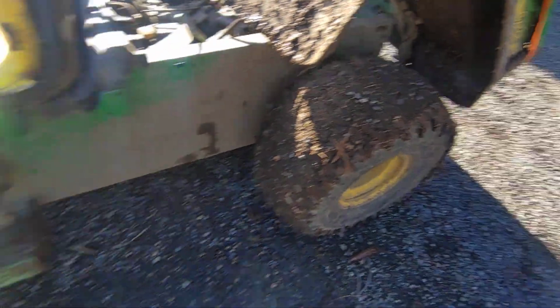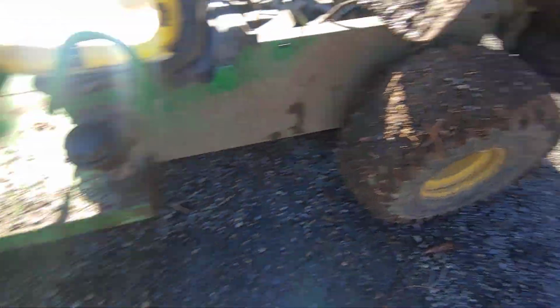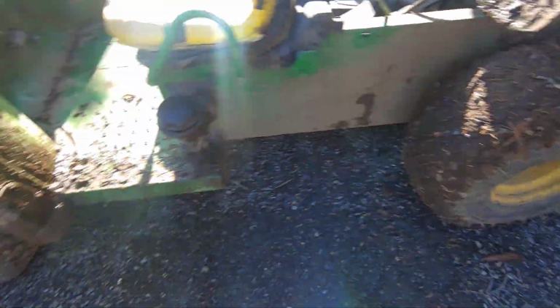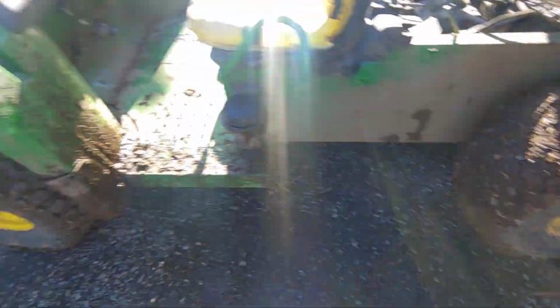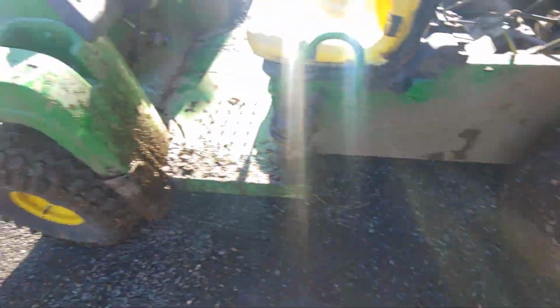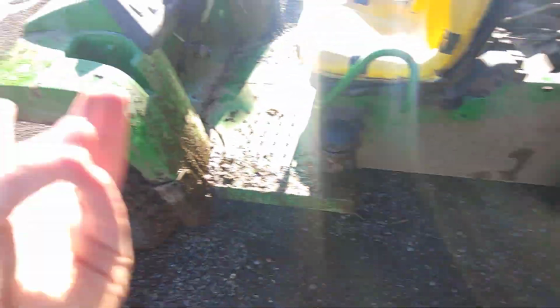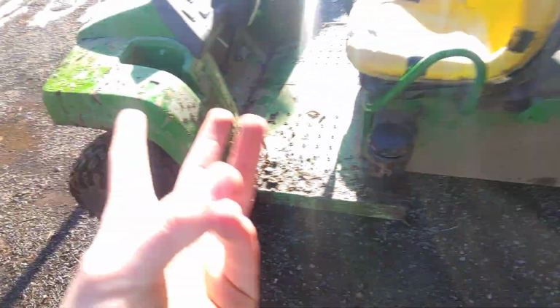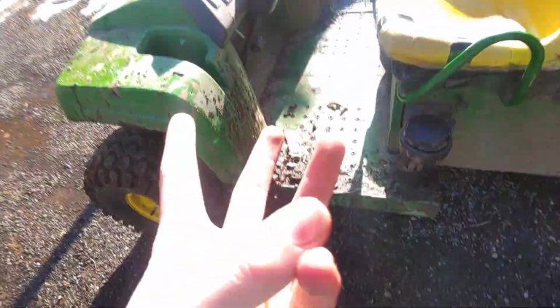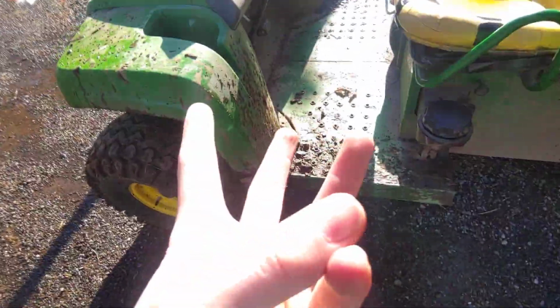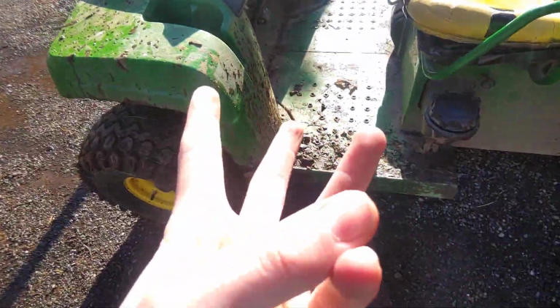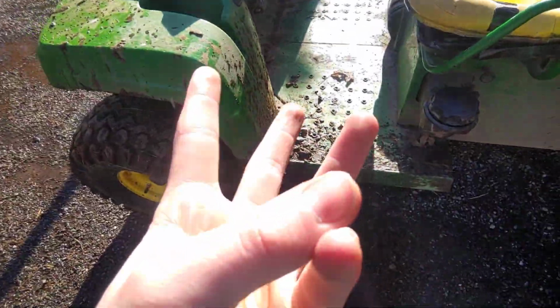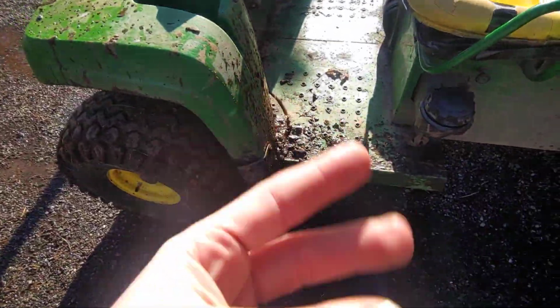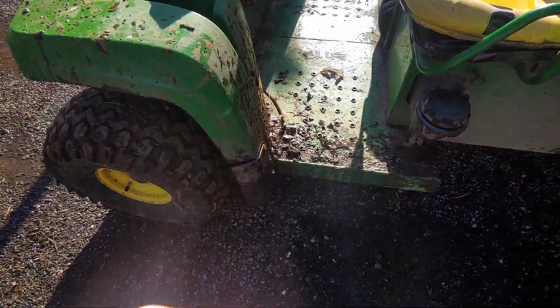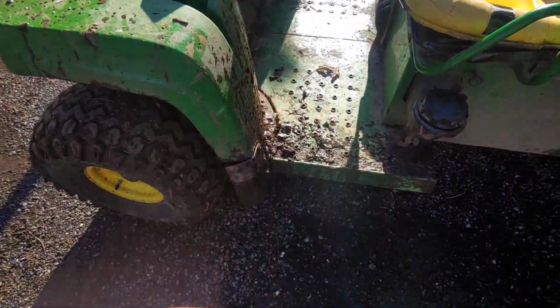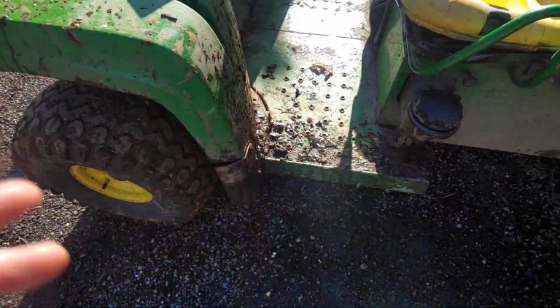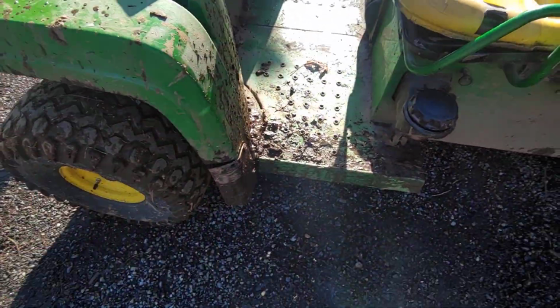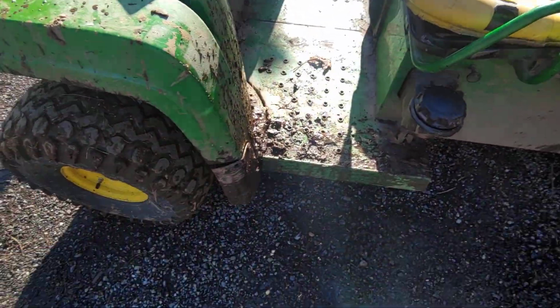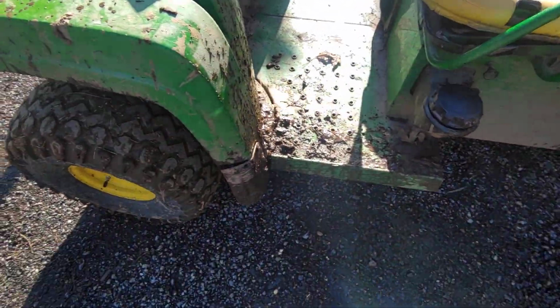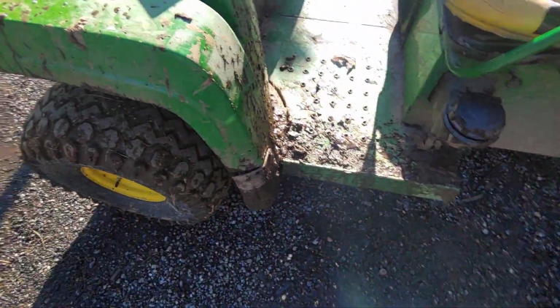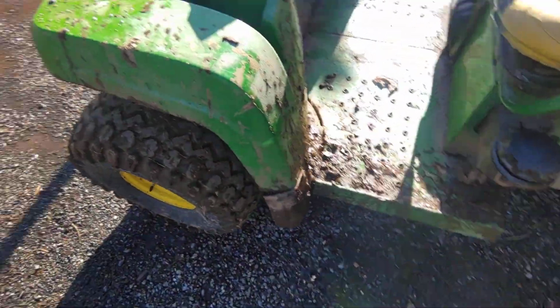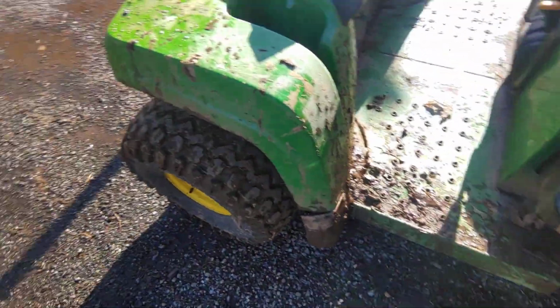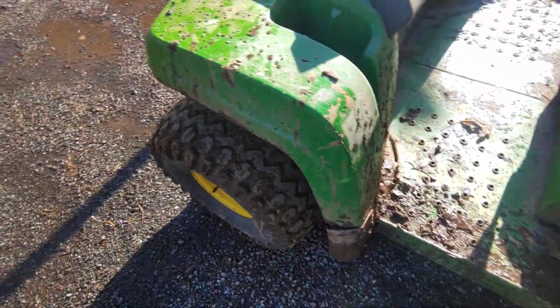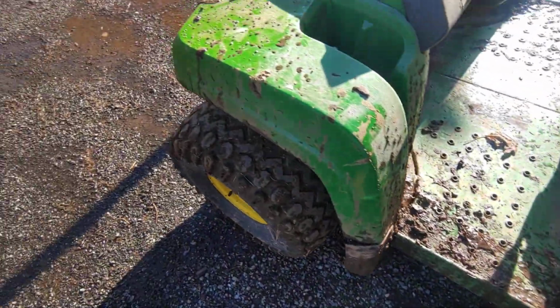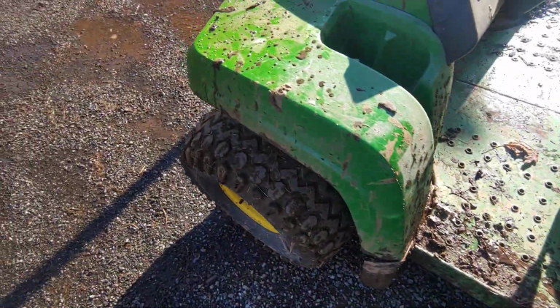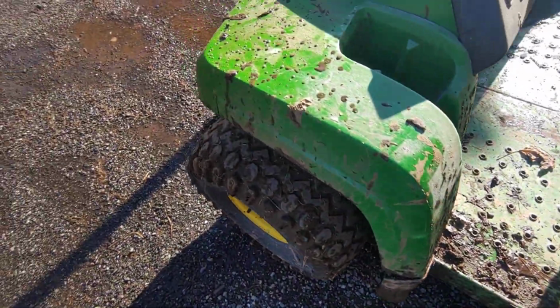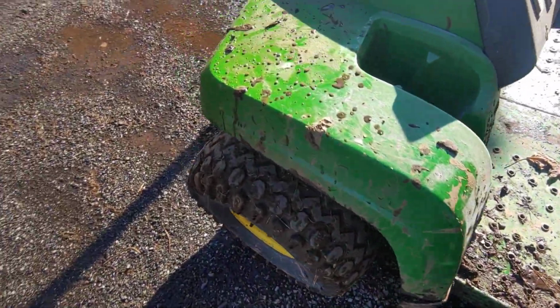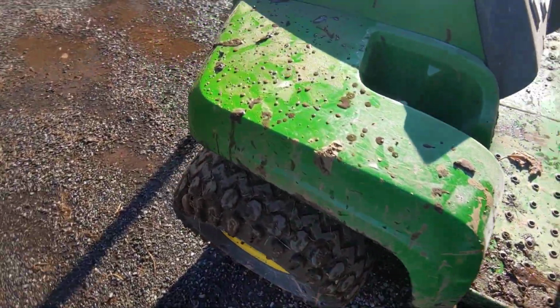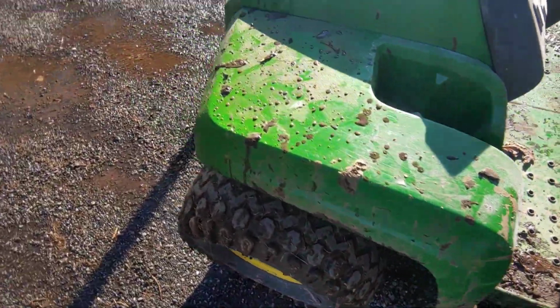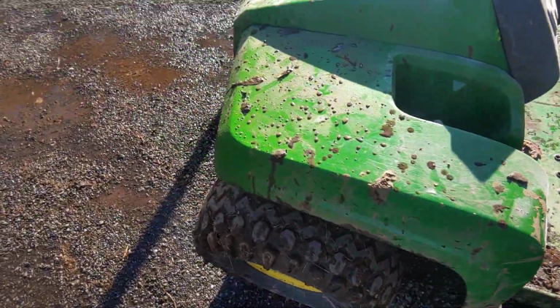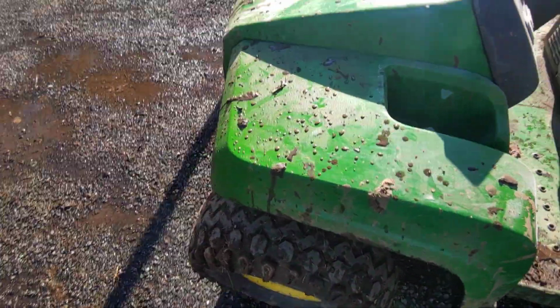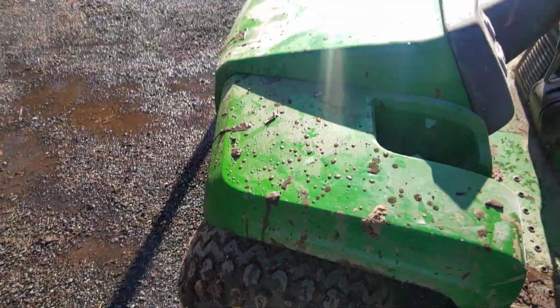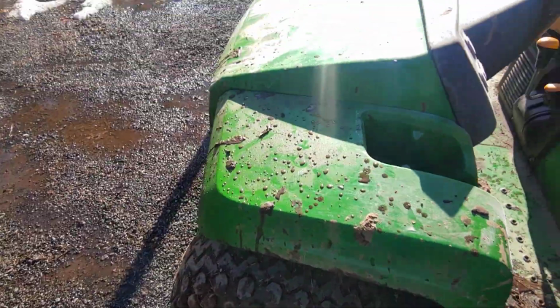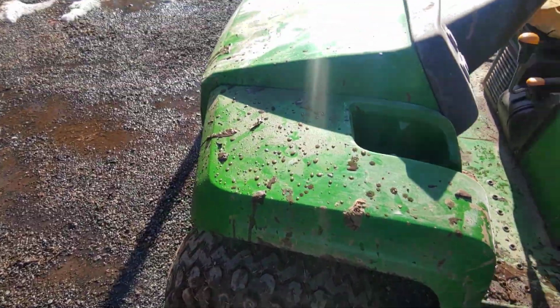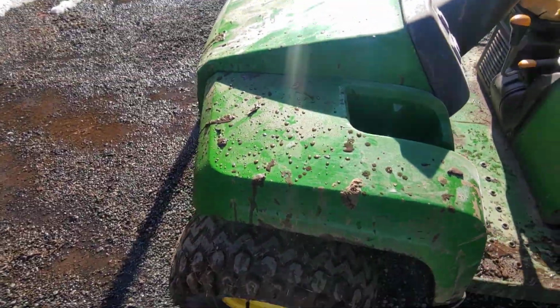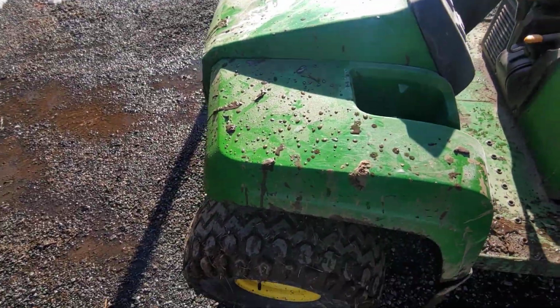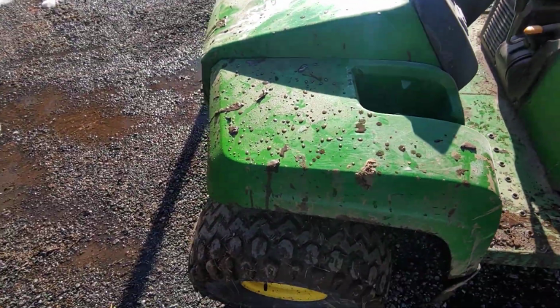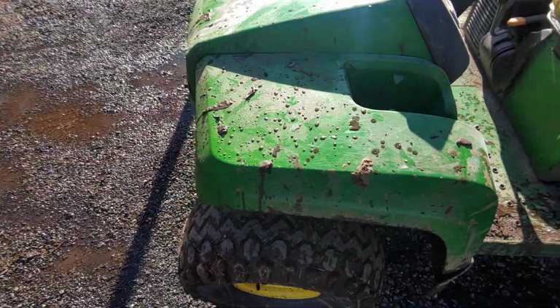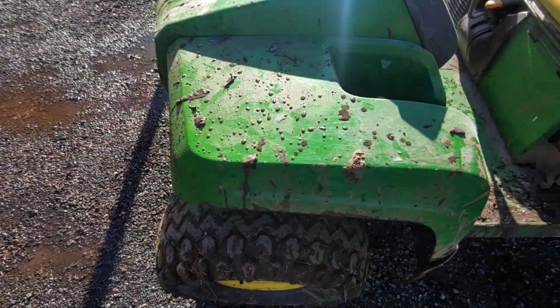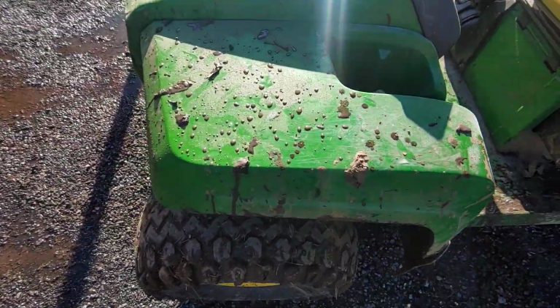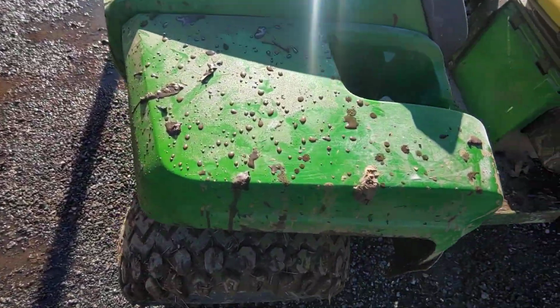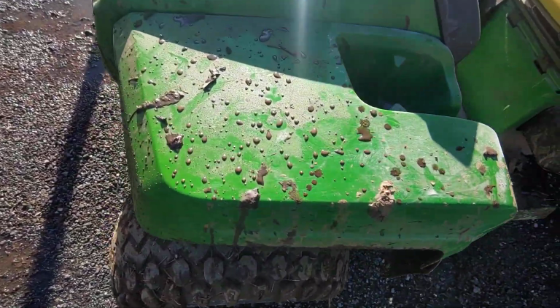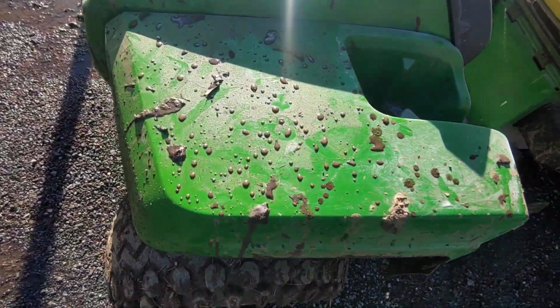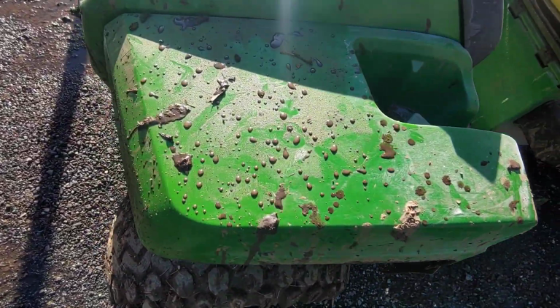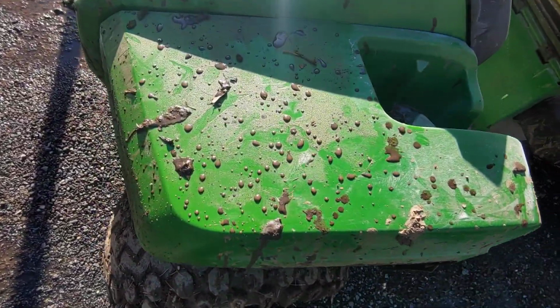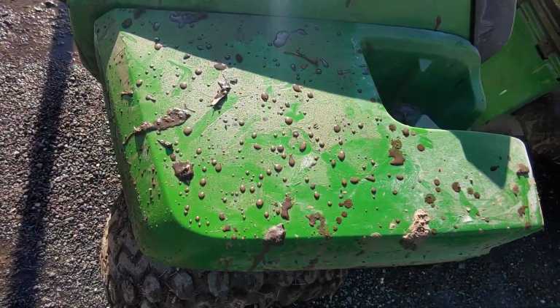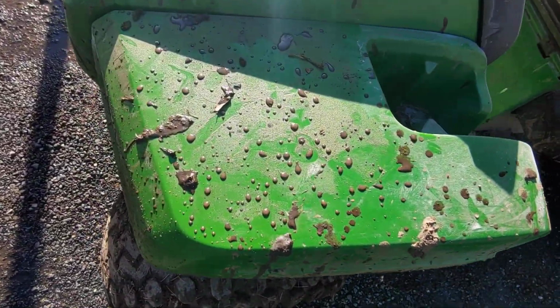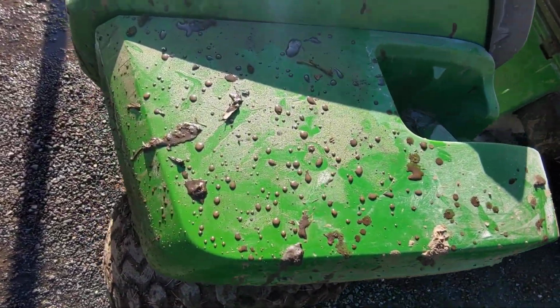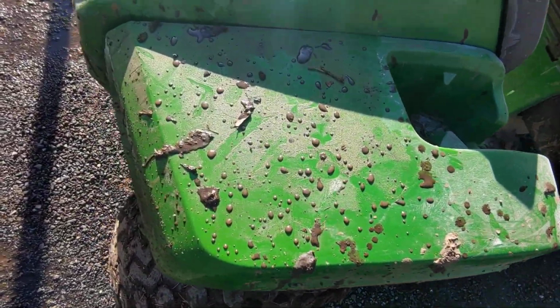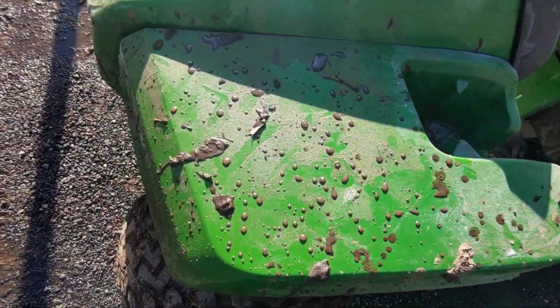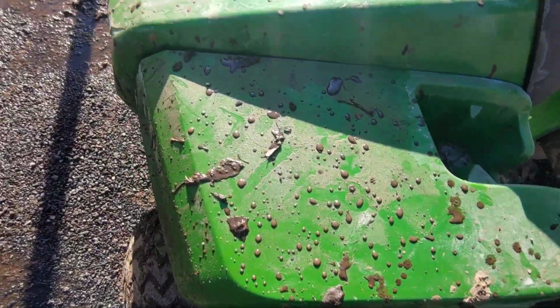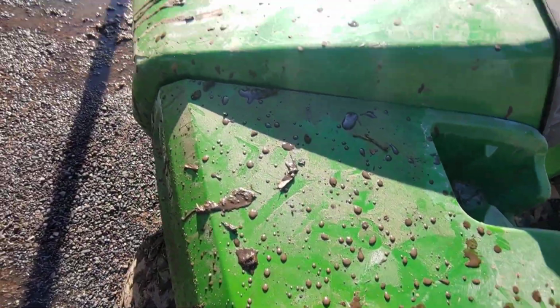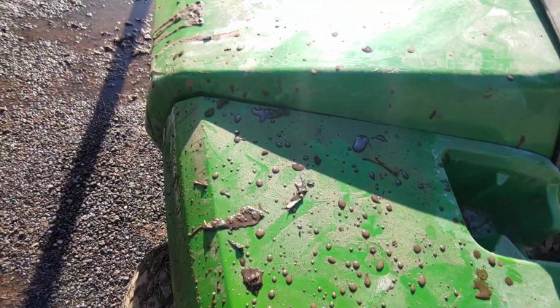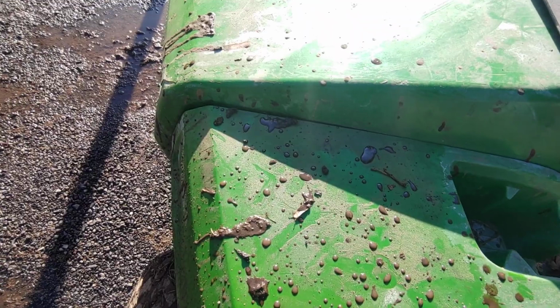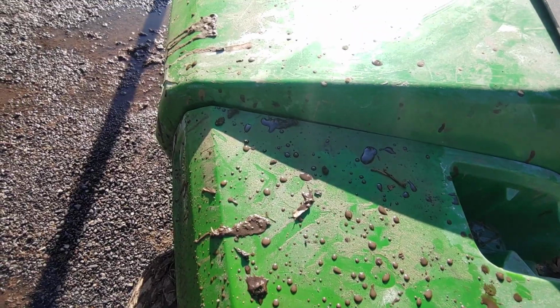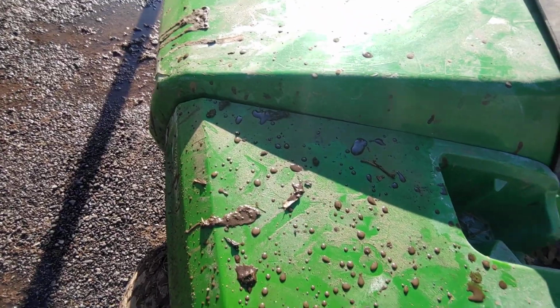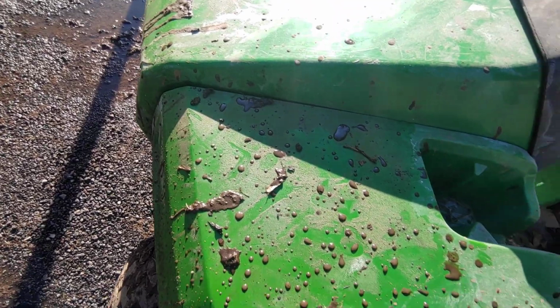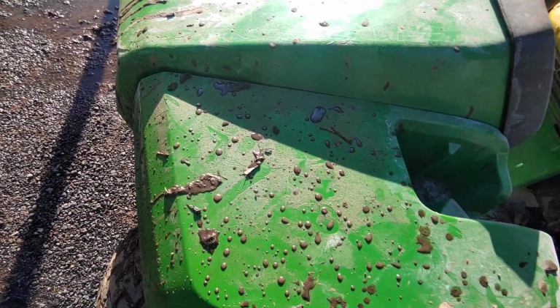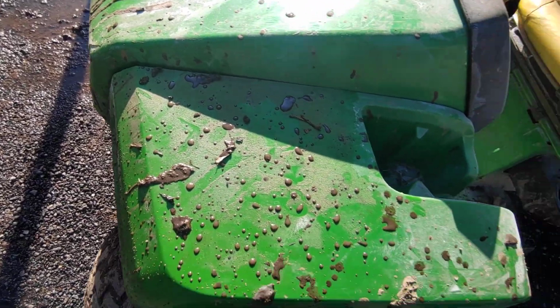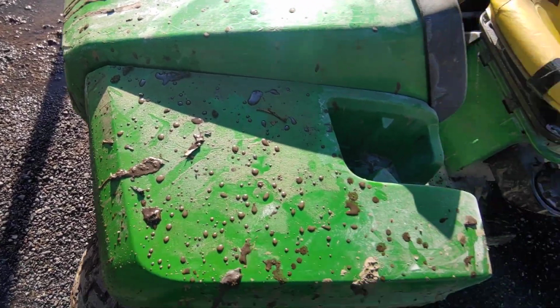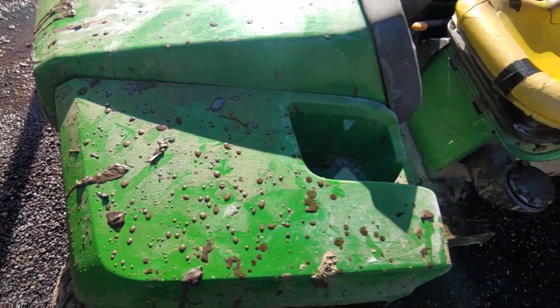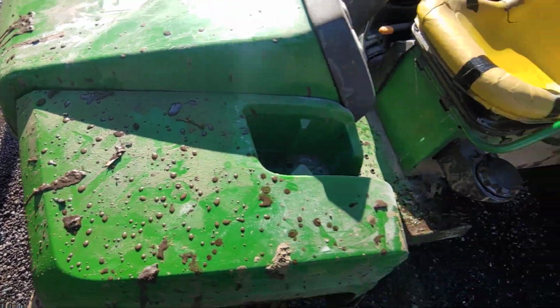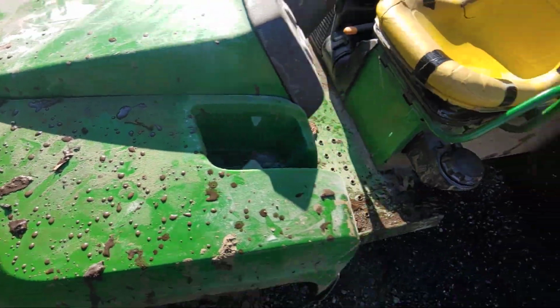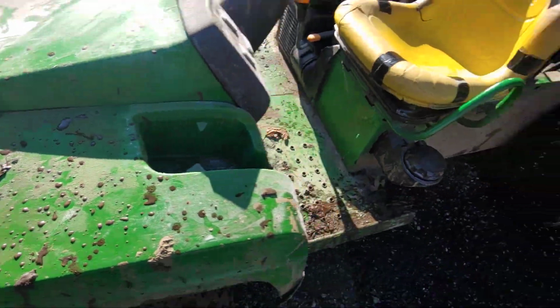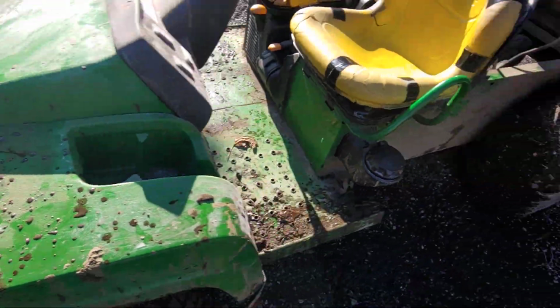All three tires on this came with it — we just had to buy one new one because it kept leaking air.